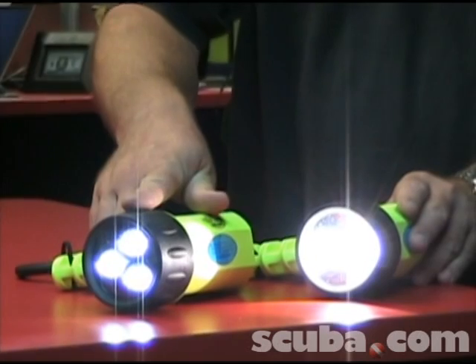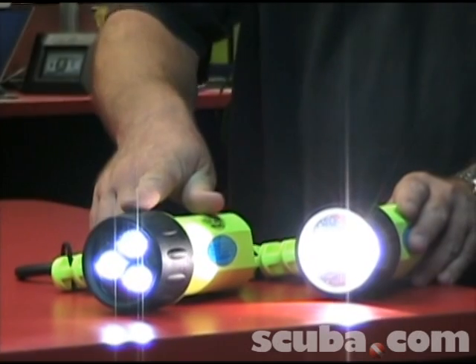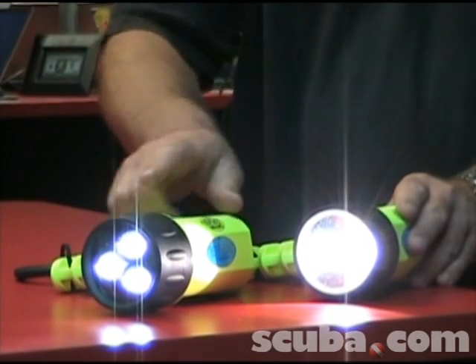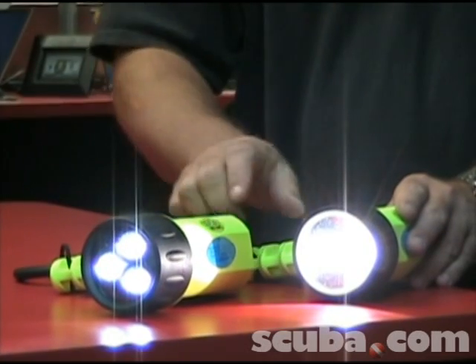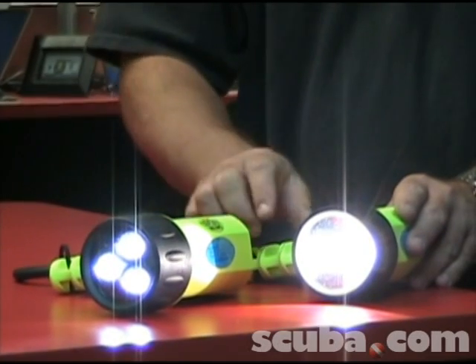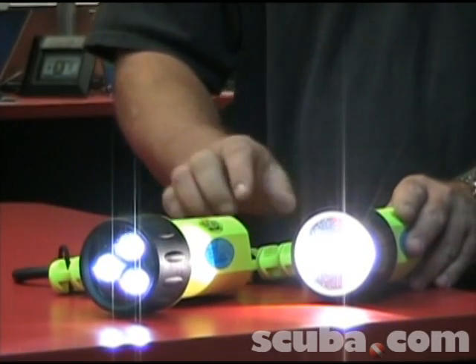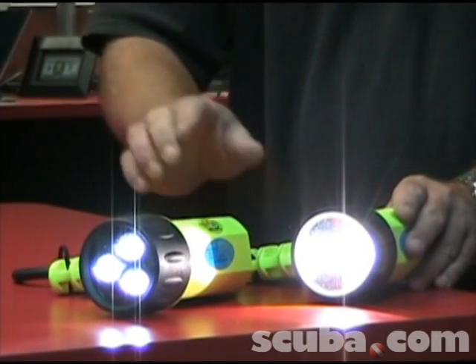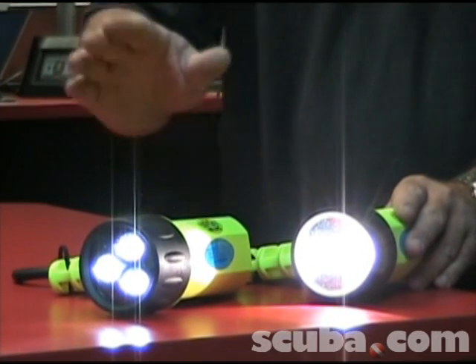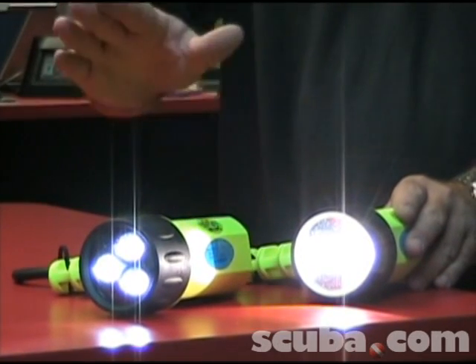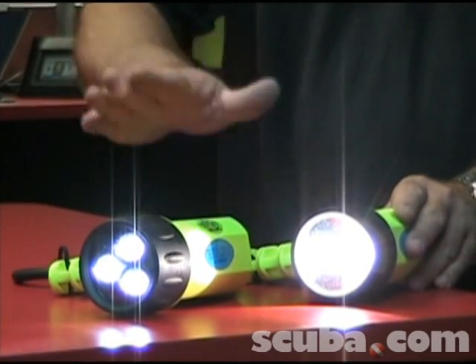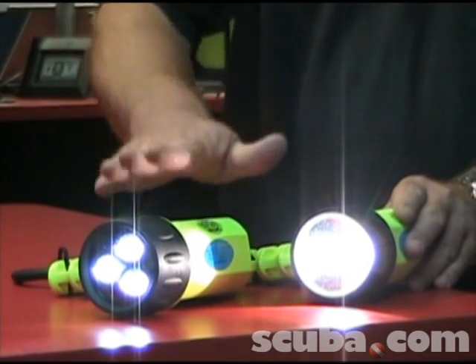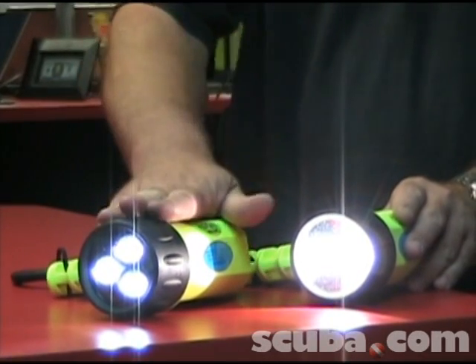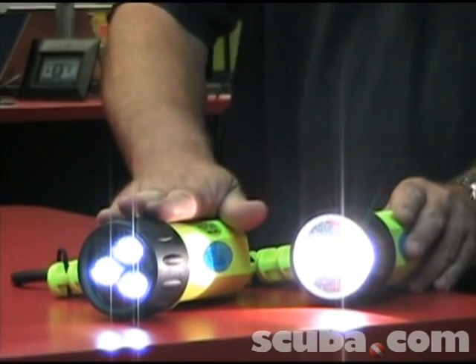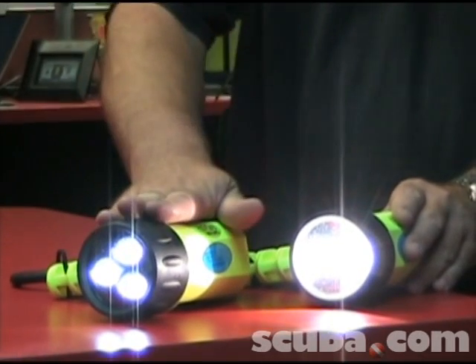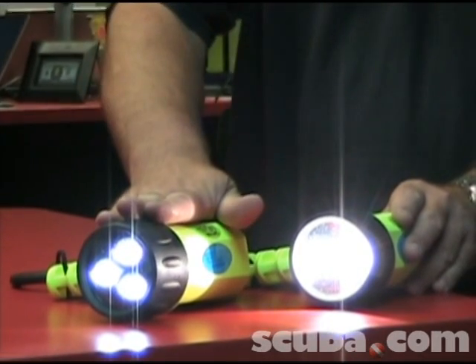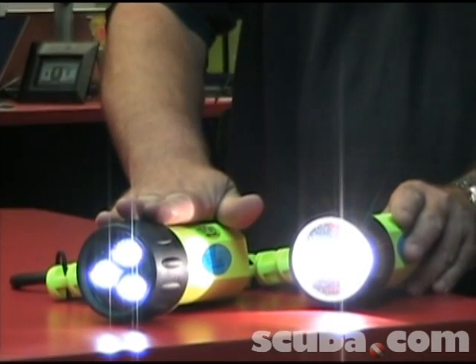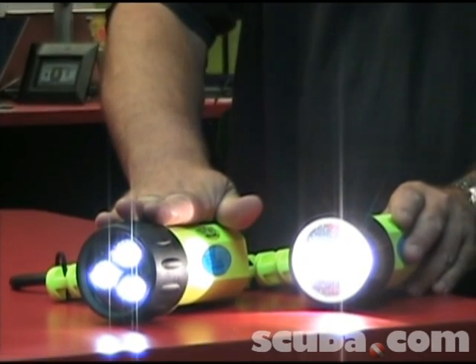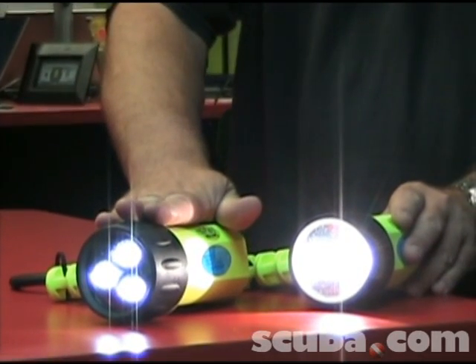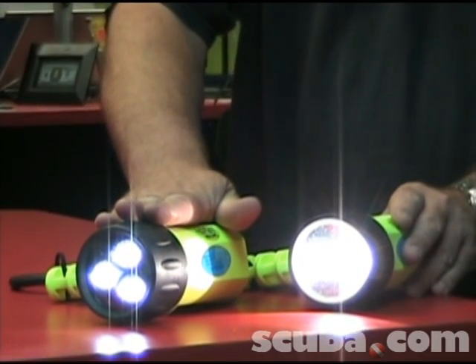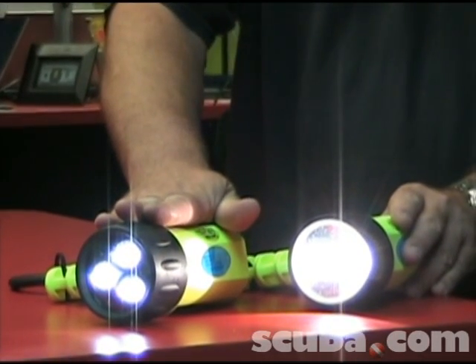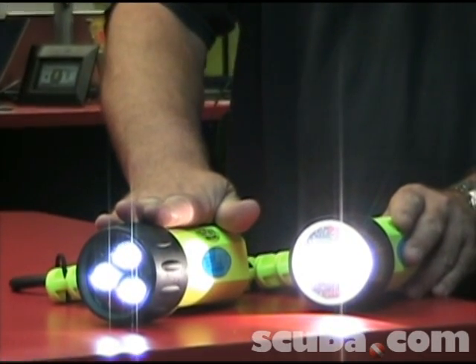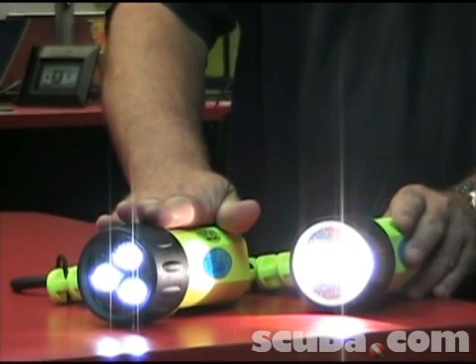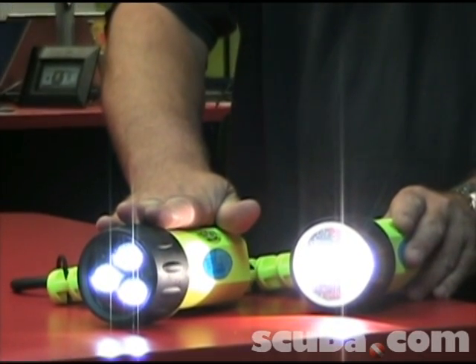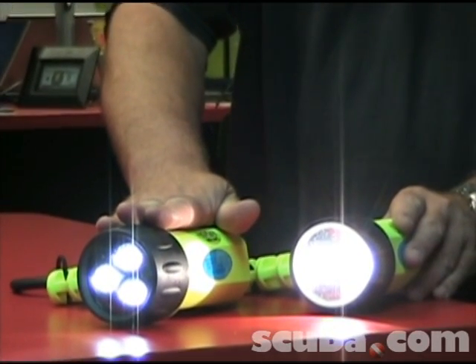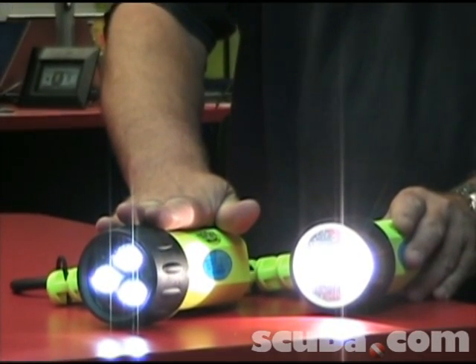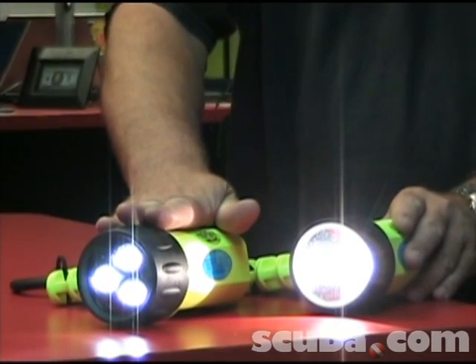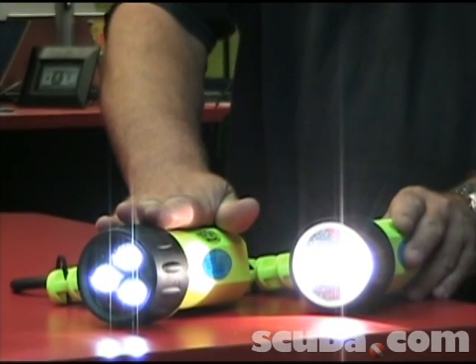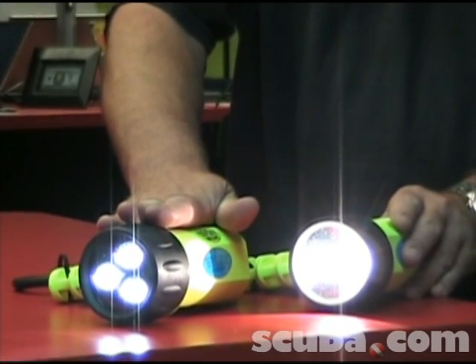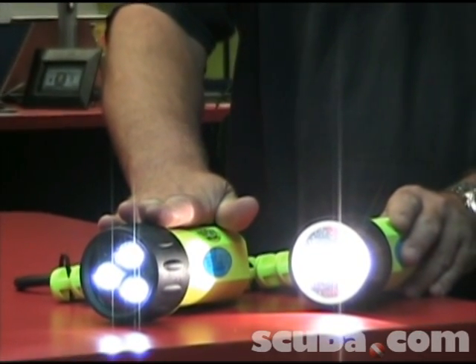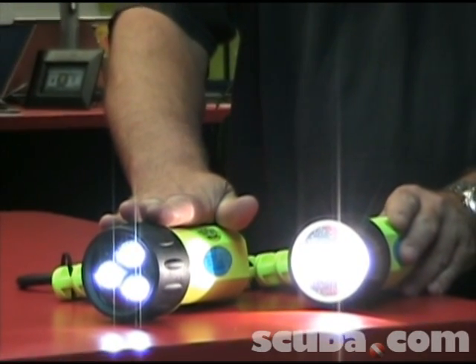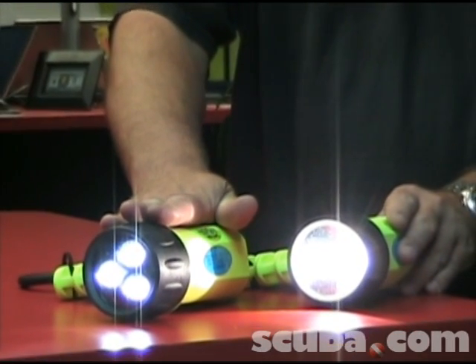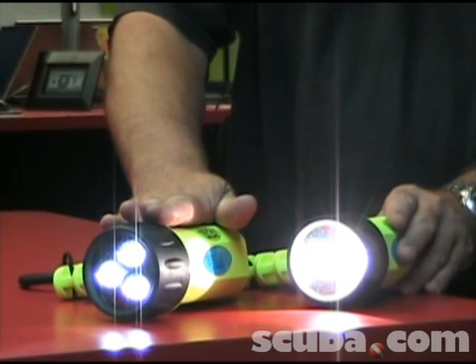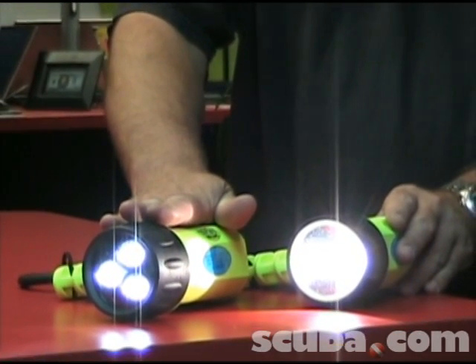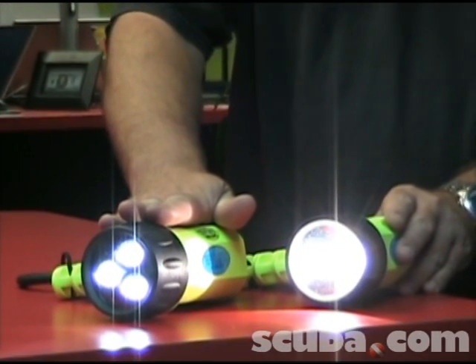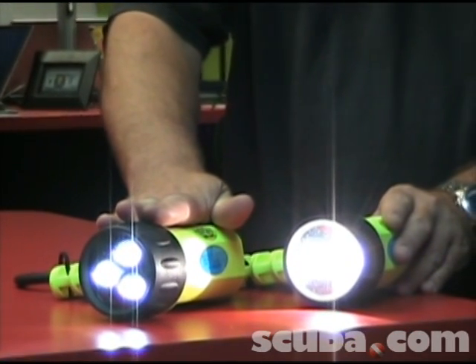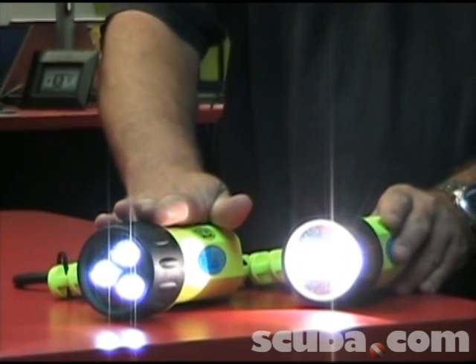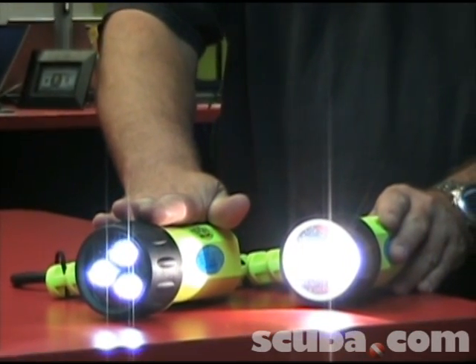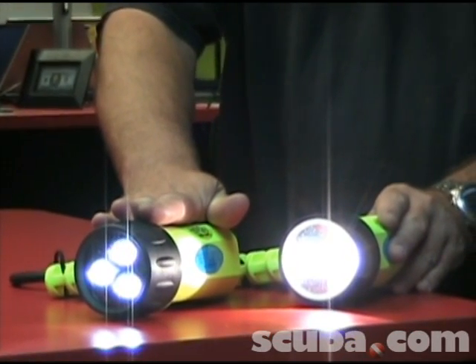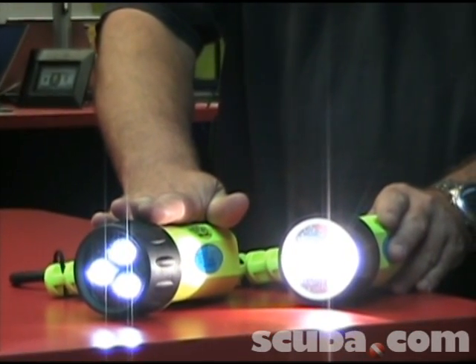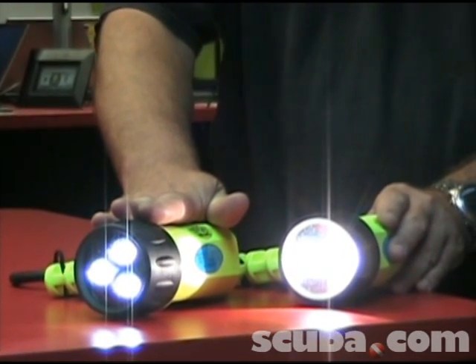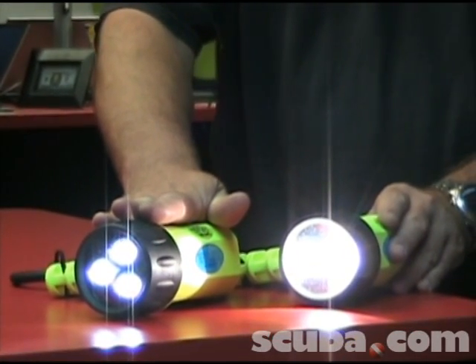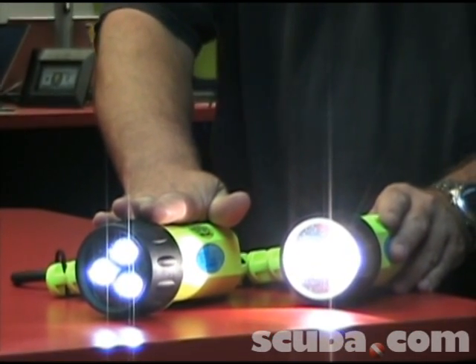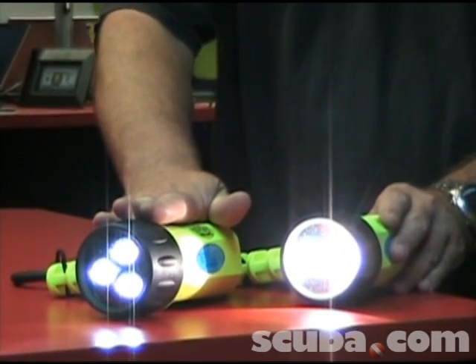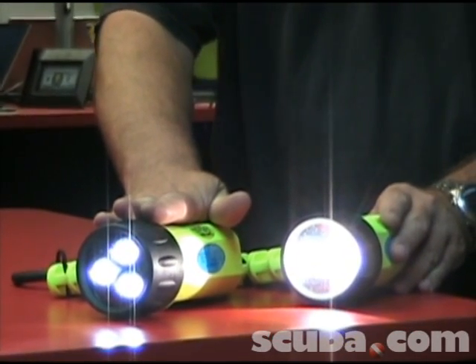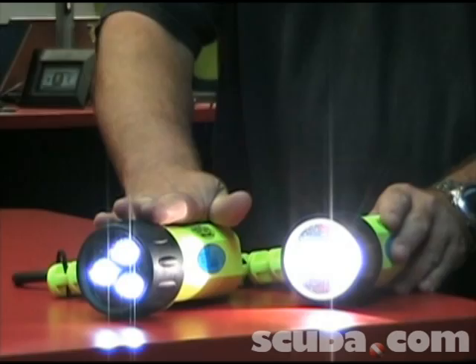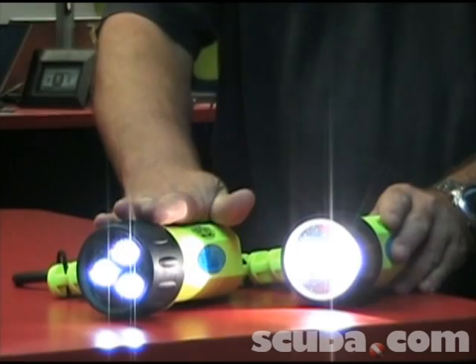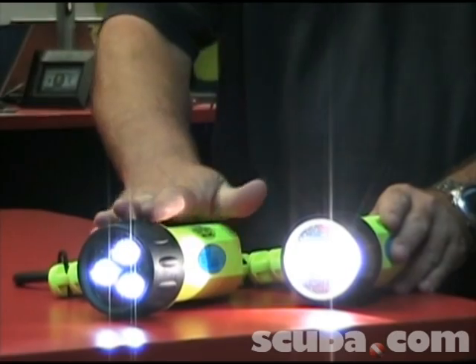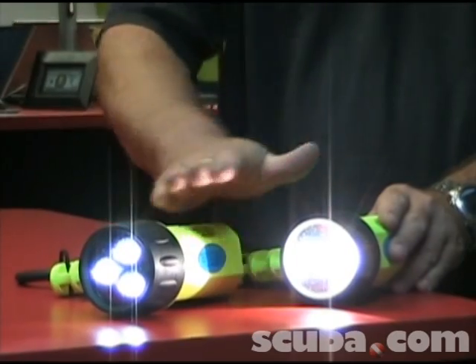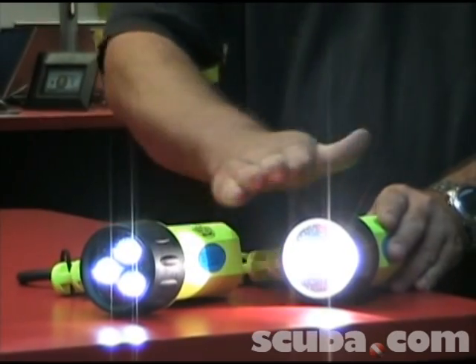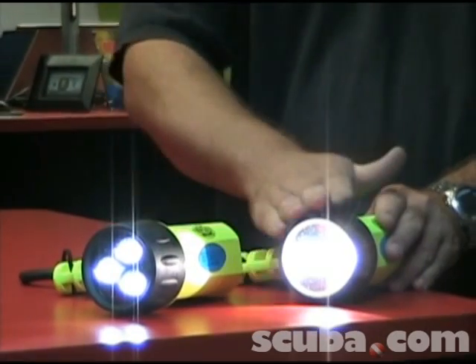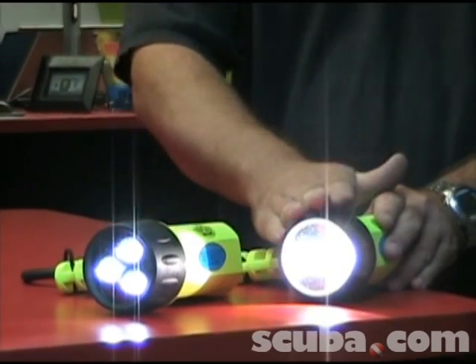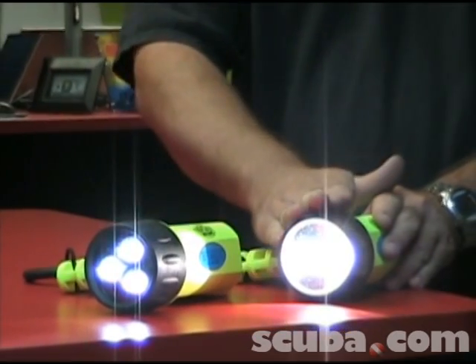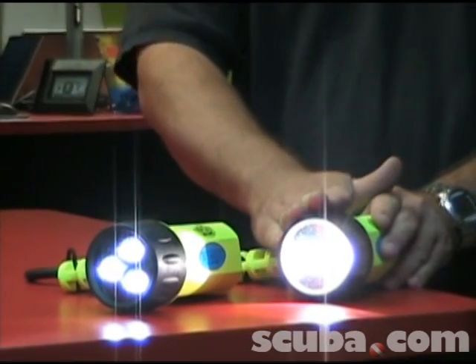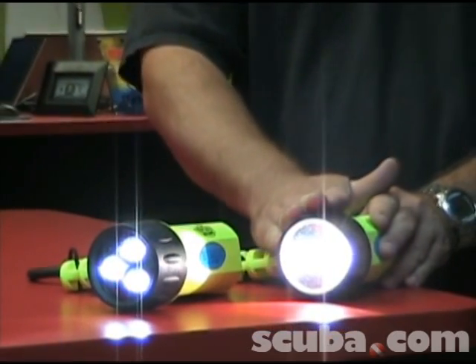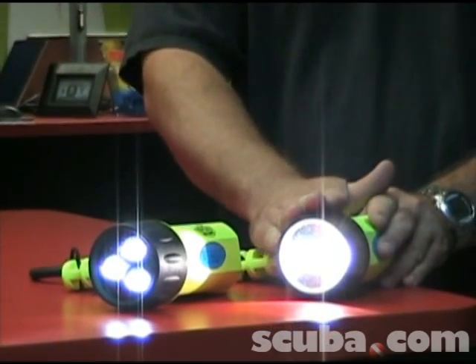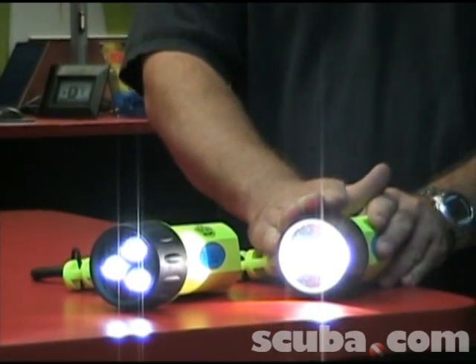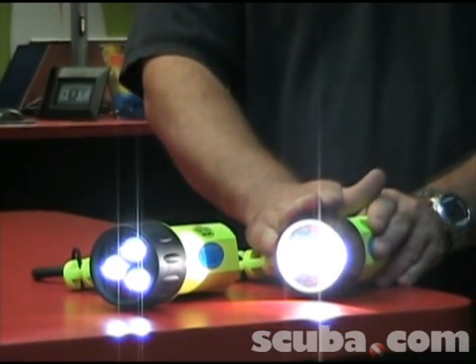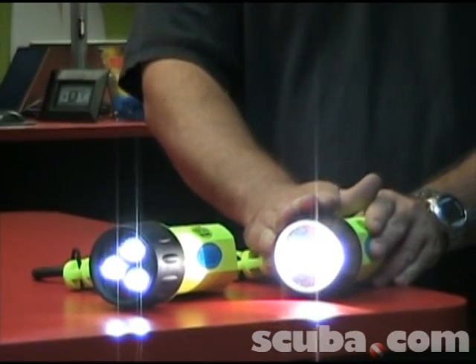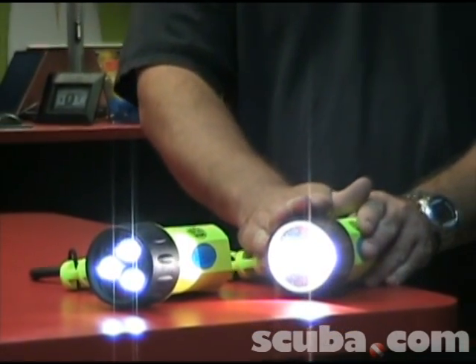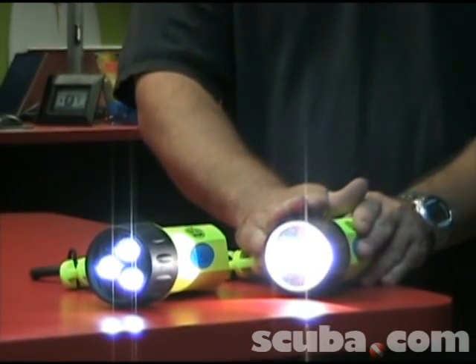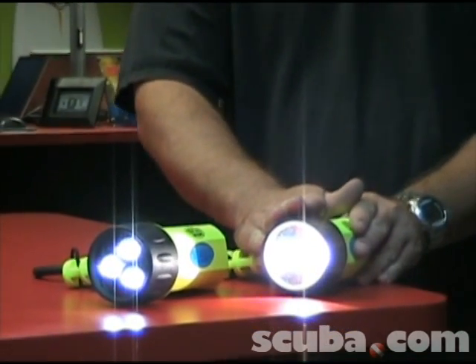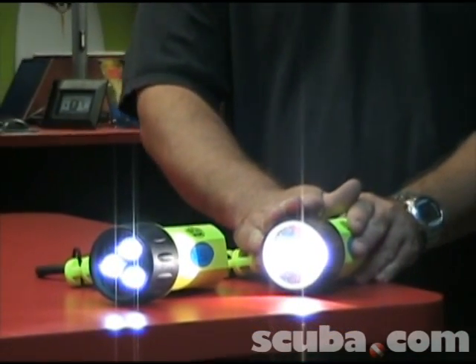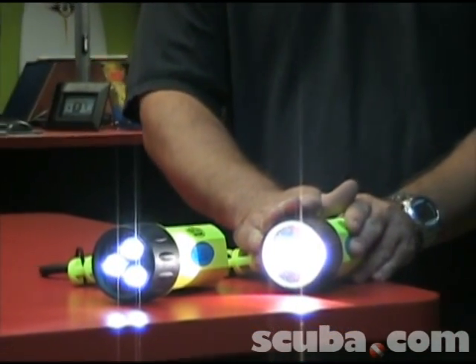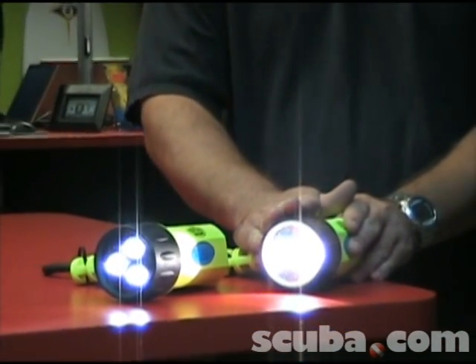The other thing is this light is going to put out a little bit different color light. It's a full white spectrum light versus the yellowish light the Xenons put out.